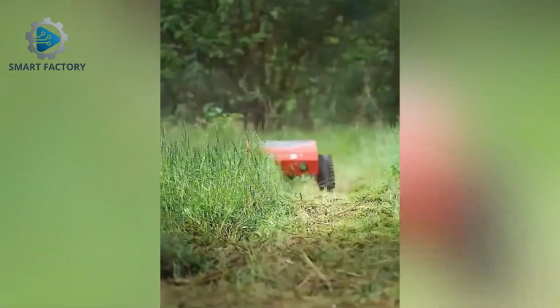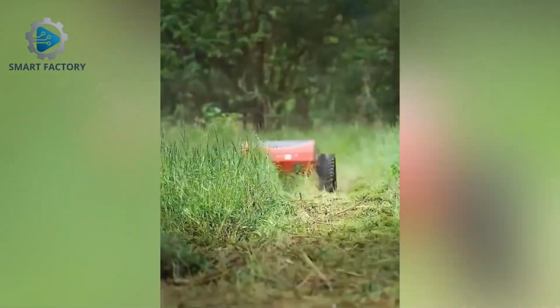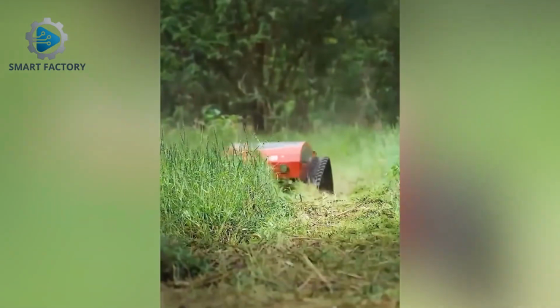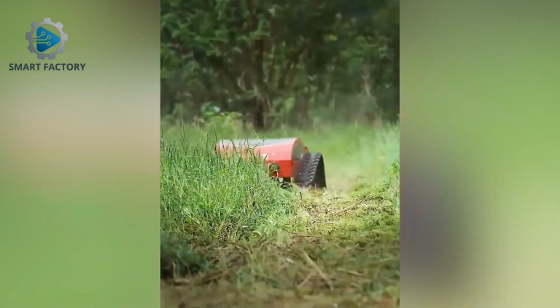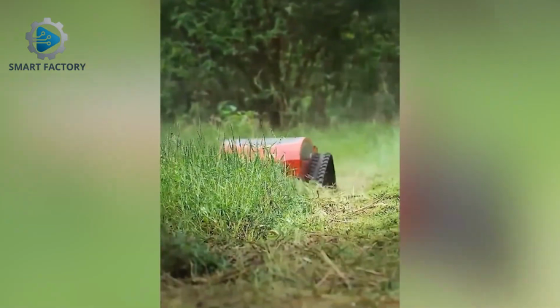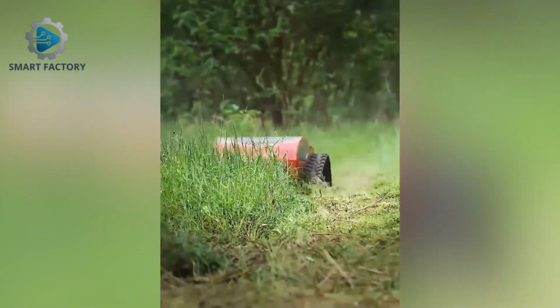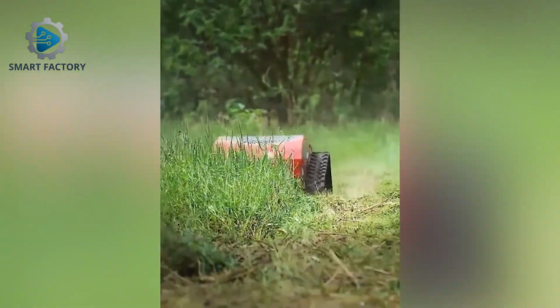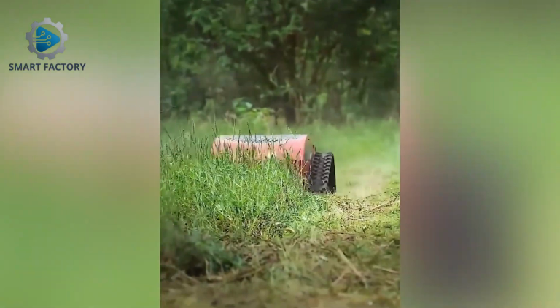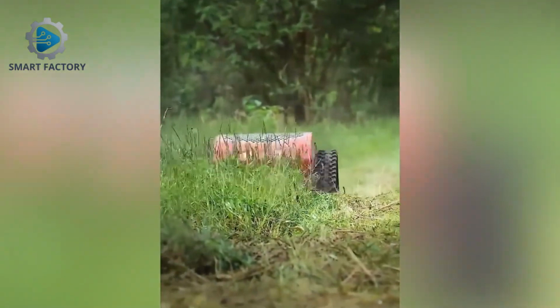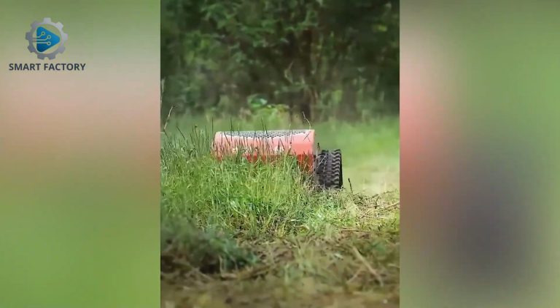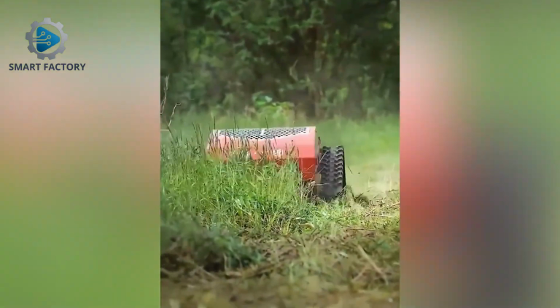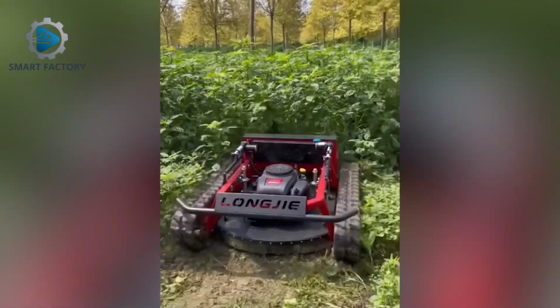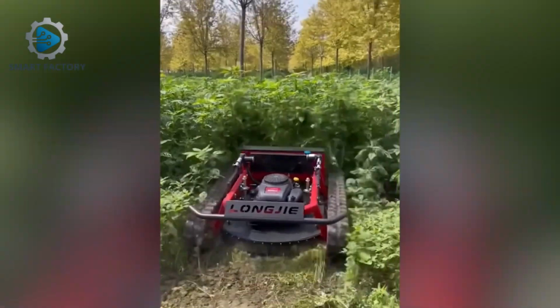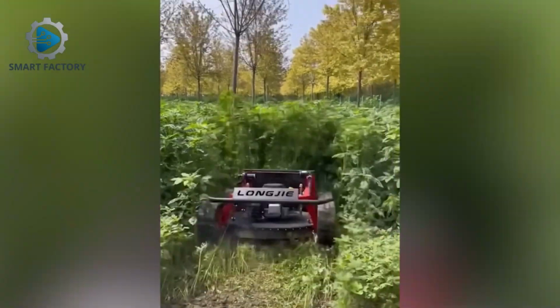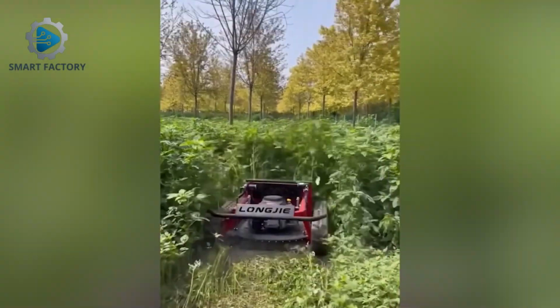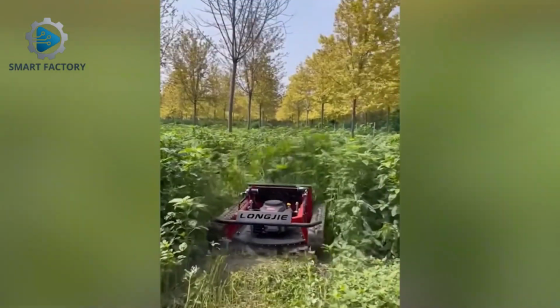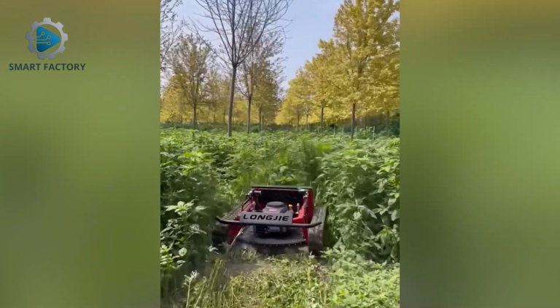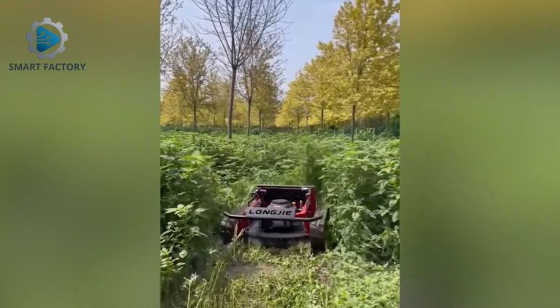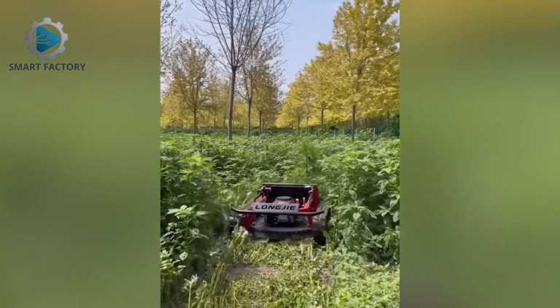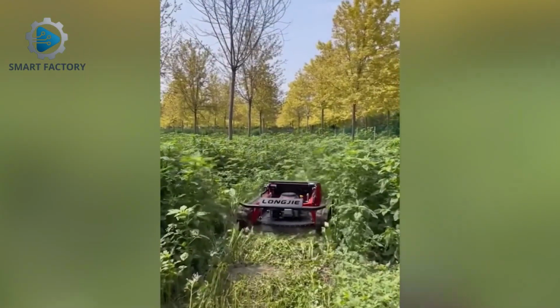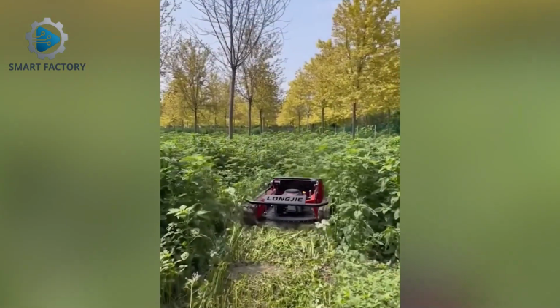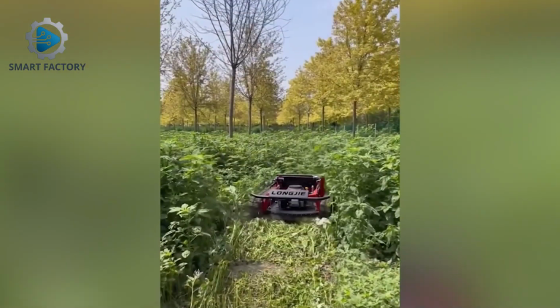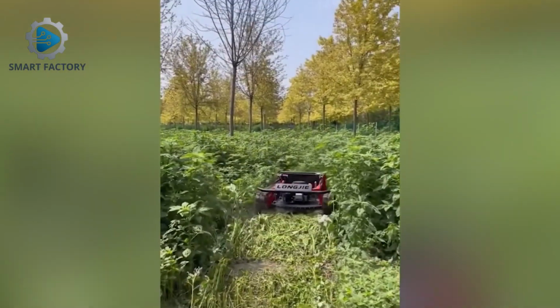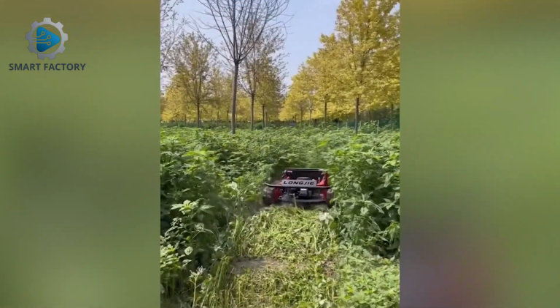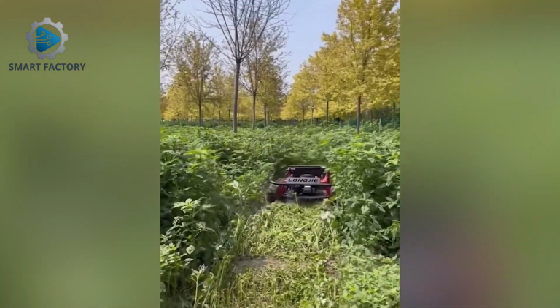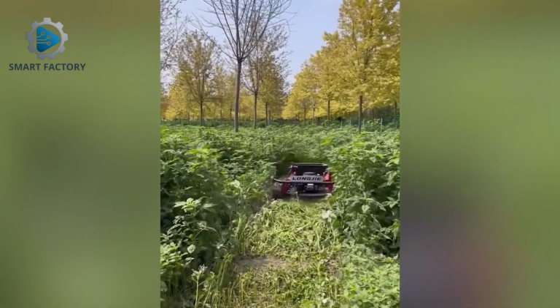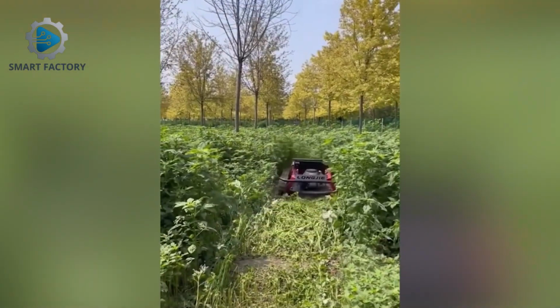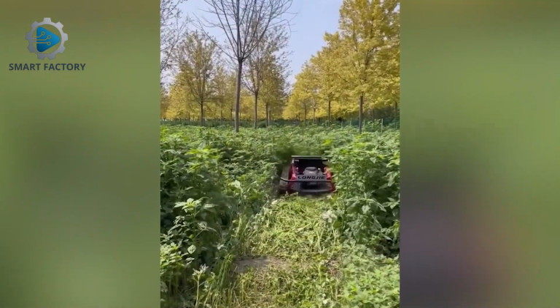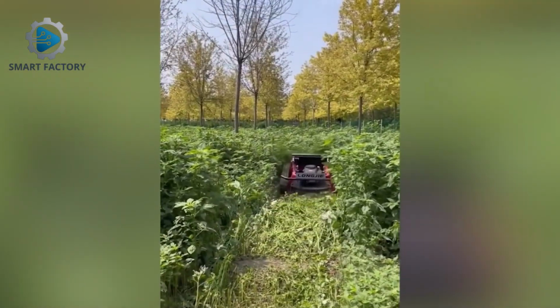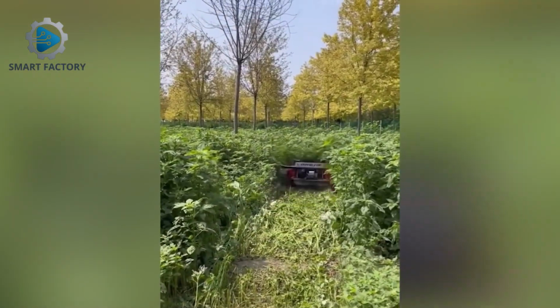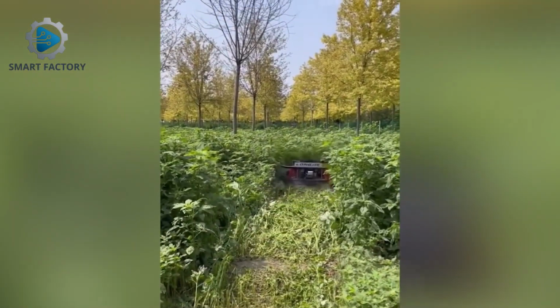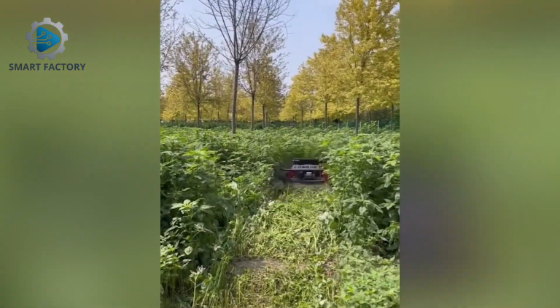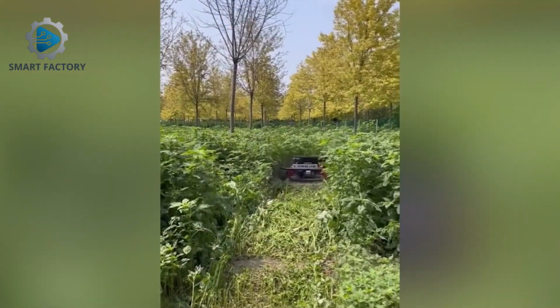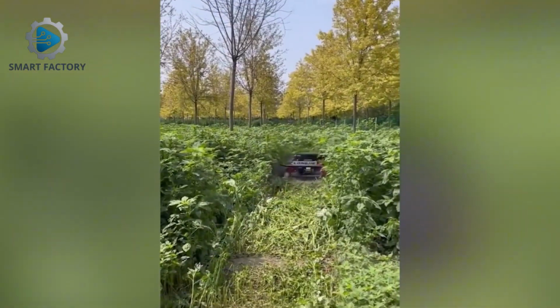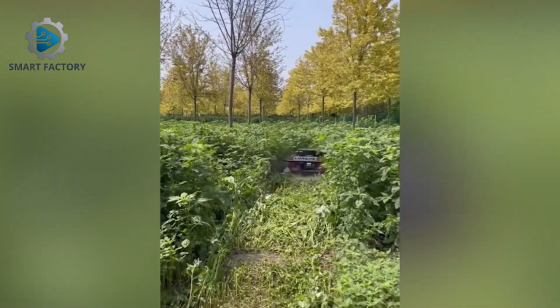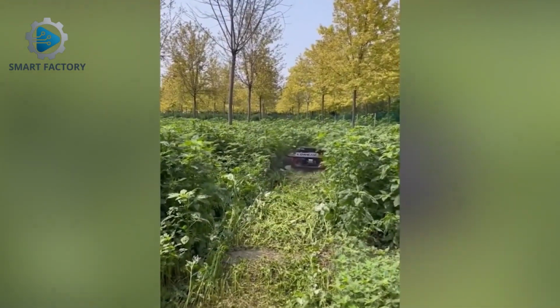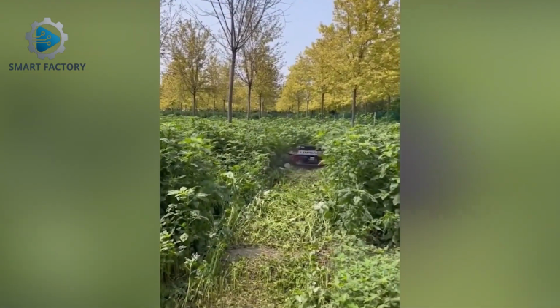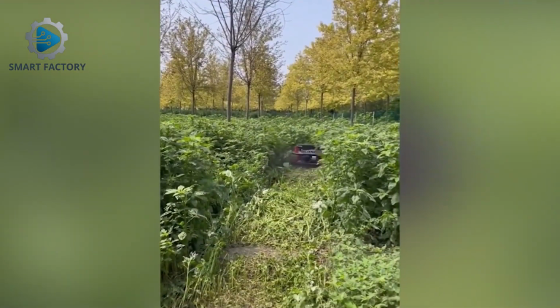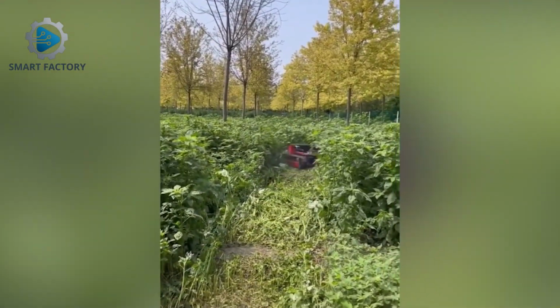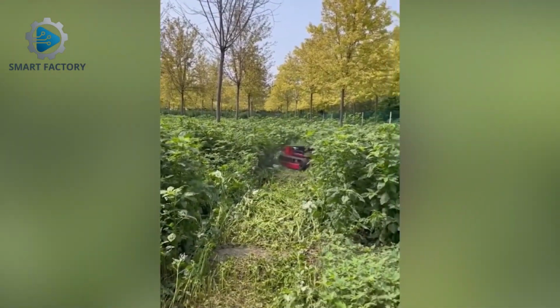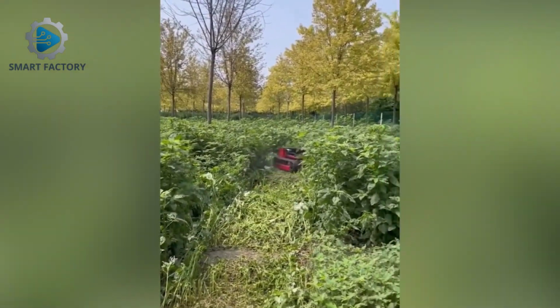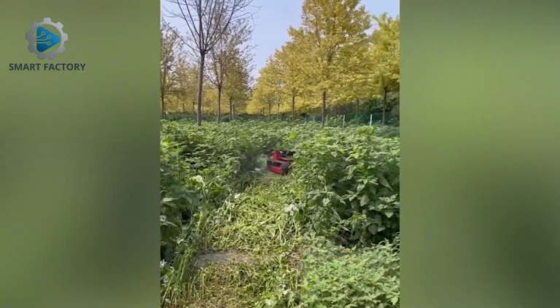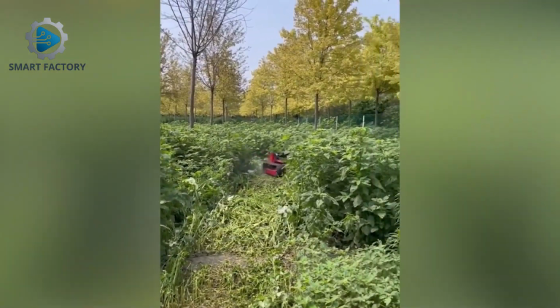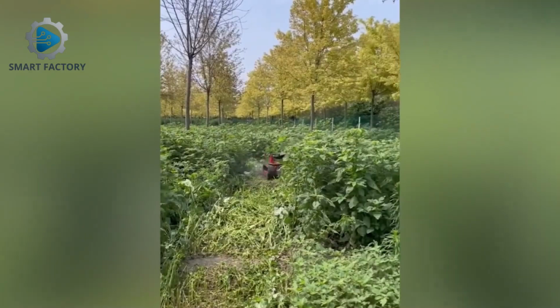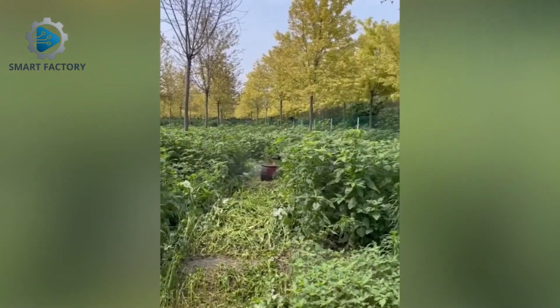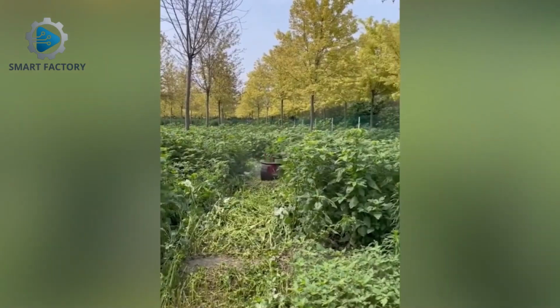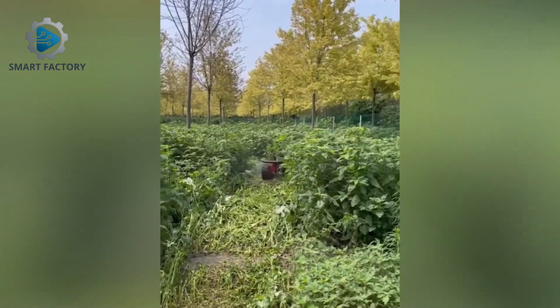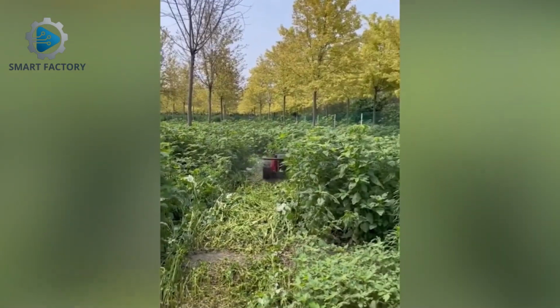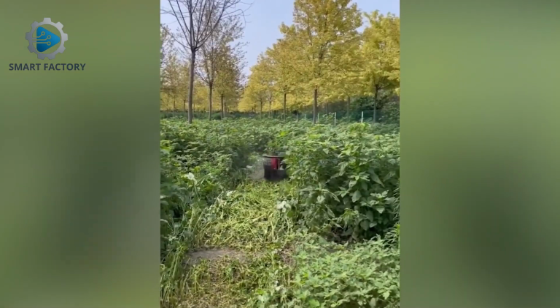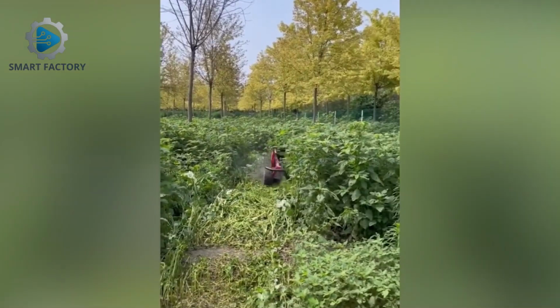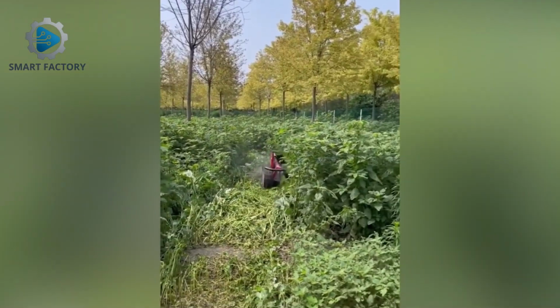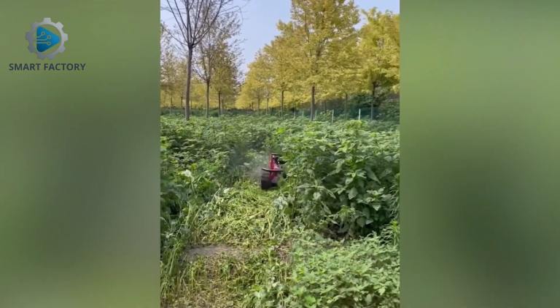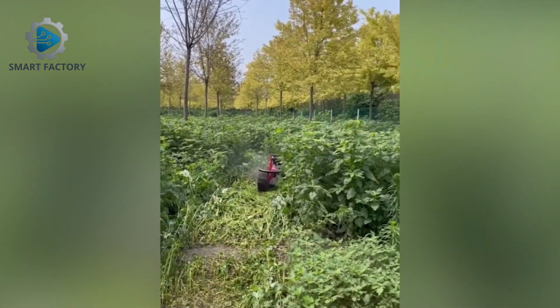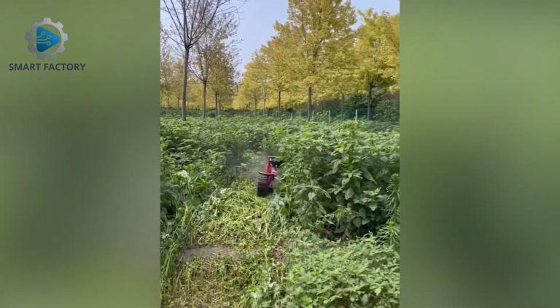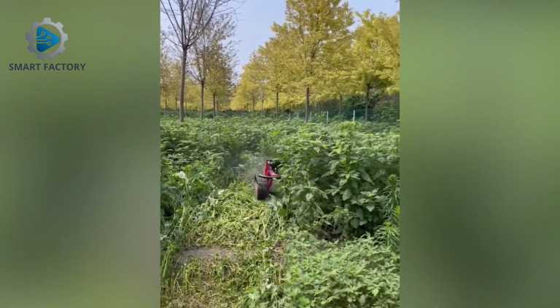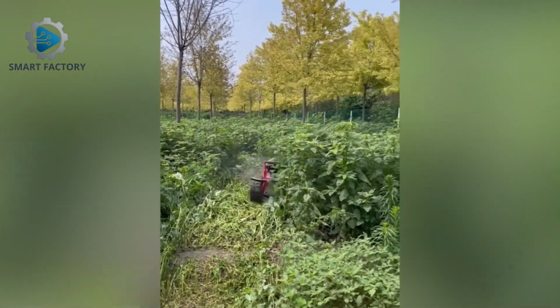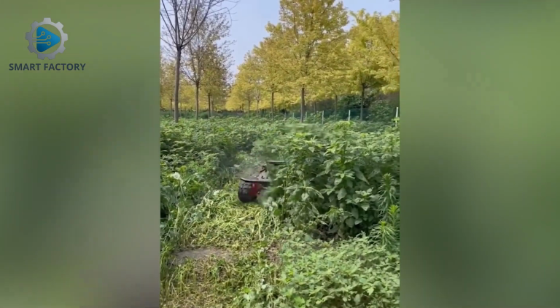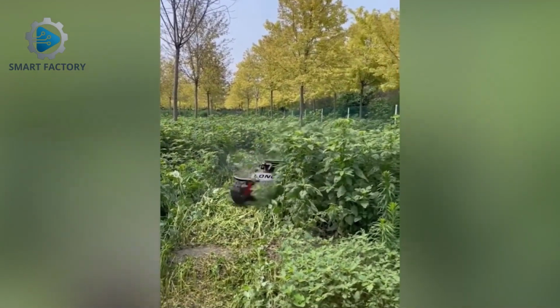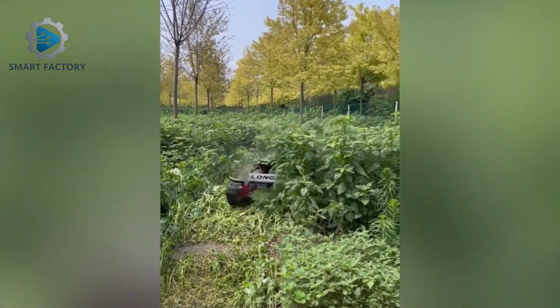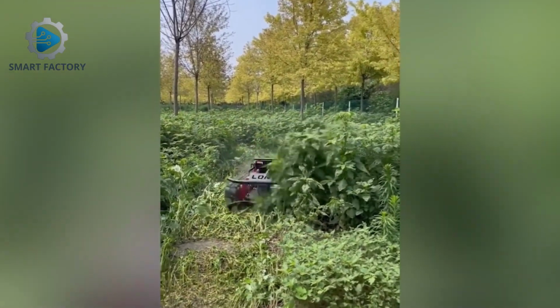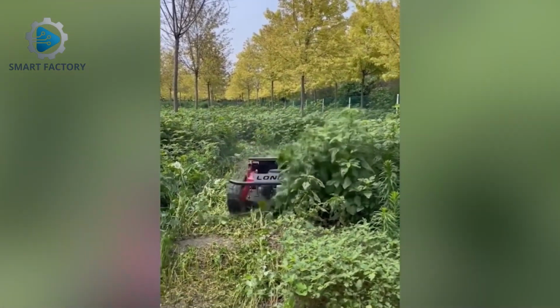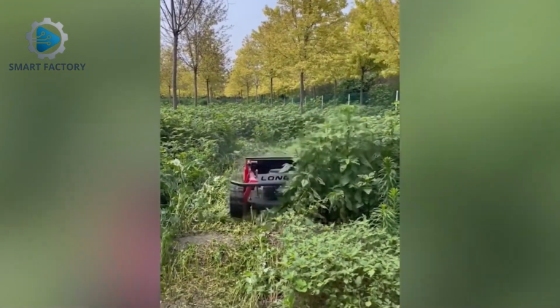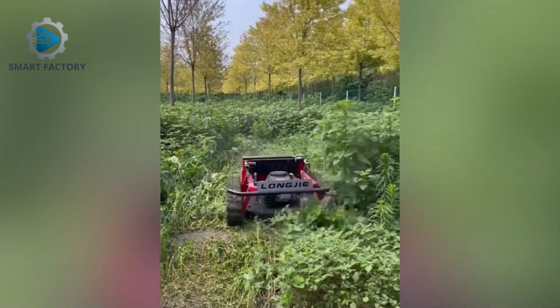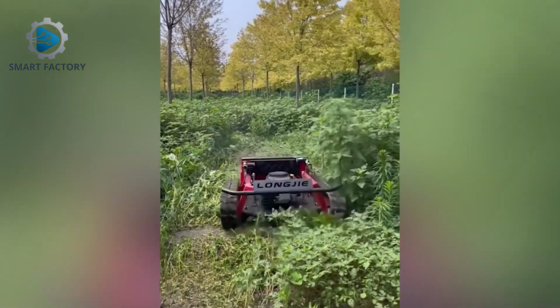A compact robotic mower — small, fast and powerful. Would you want one for your garden? Tell us below.